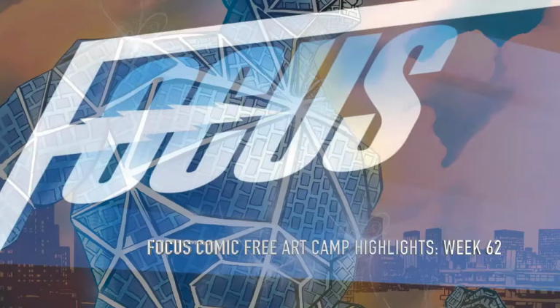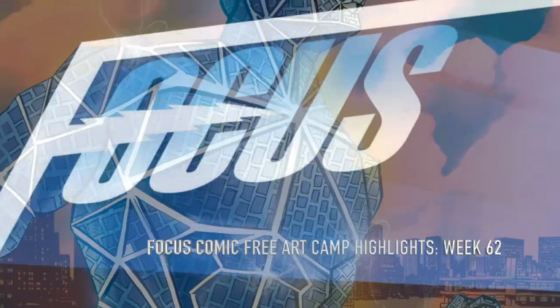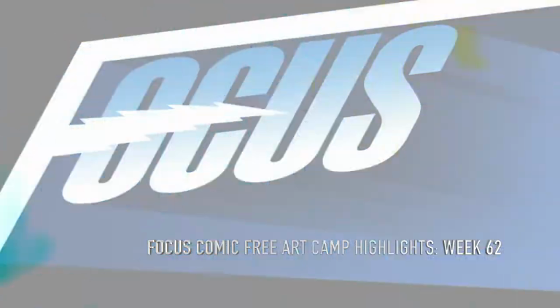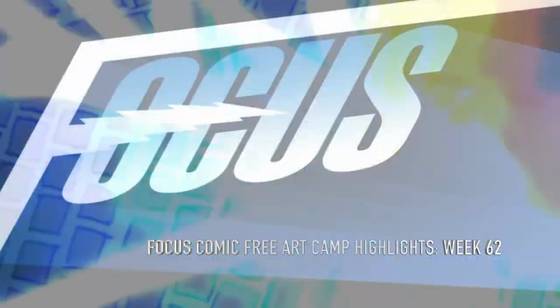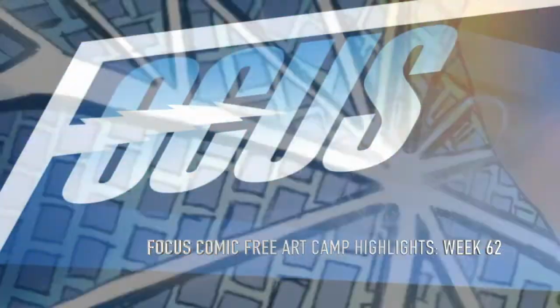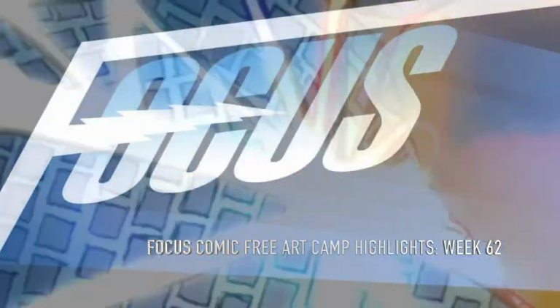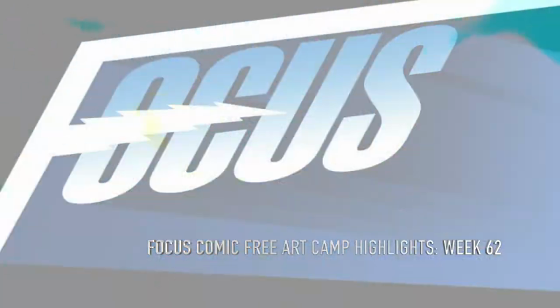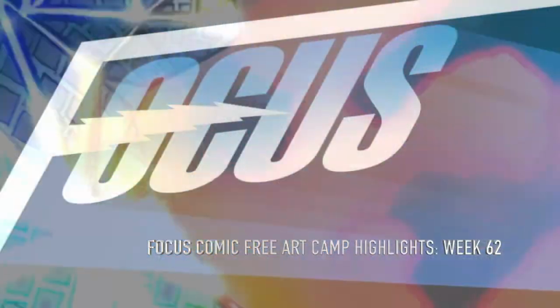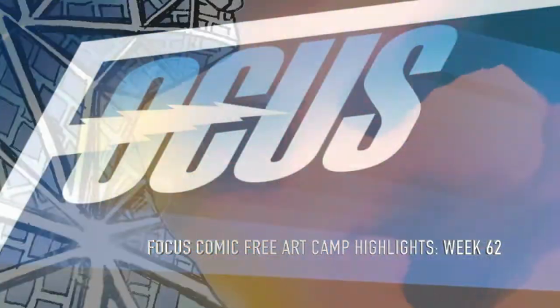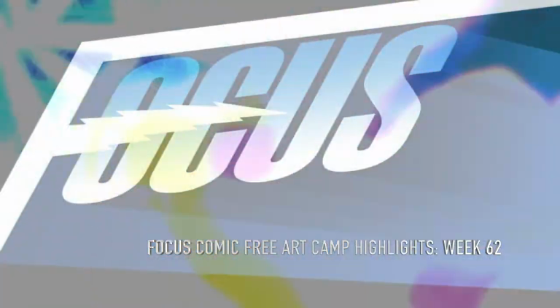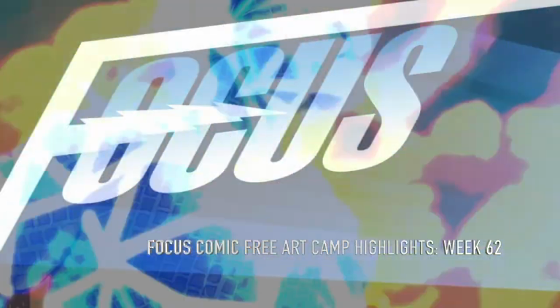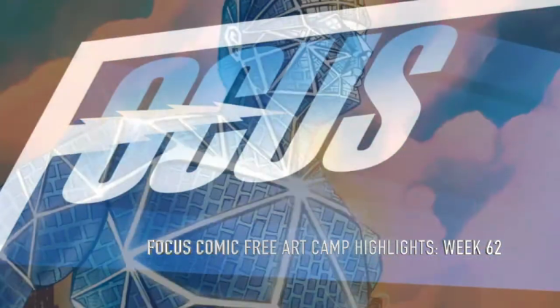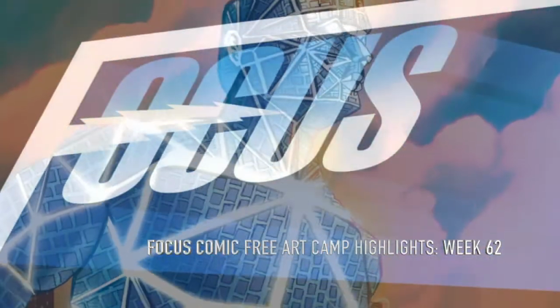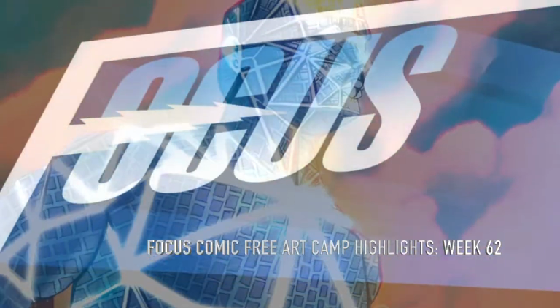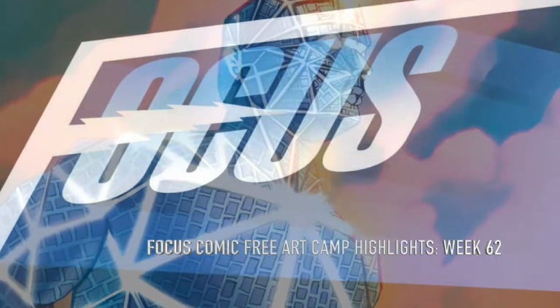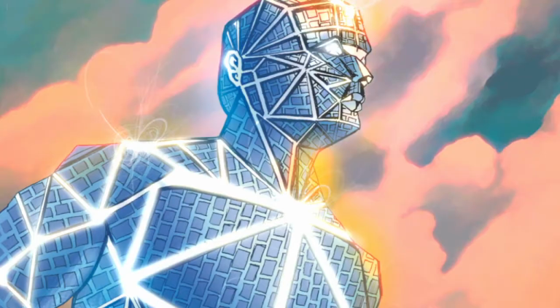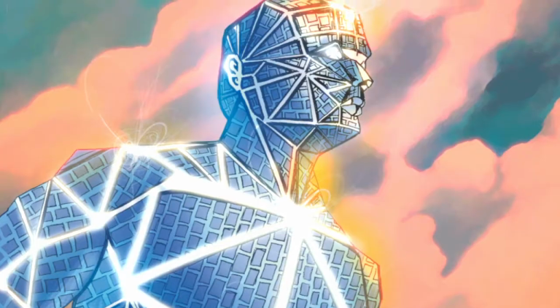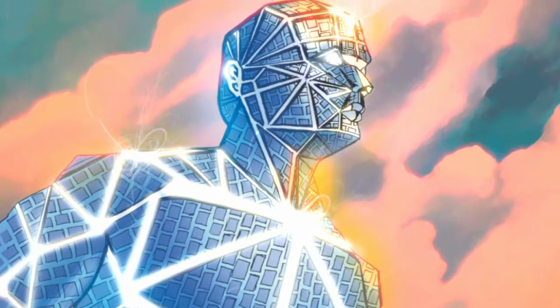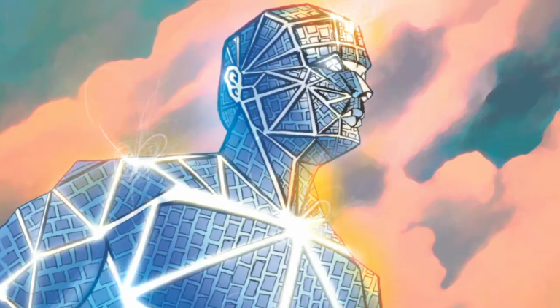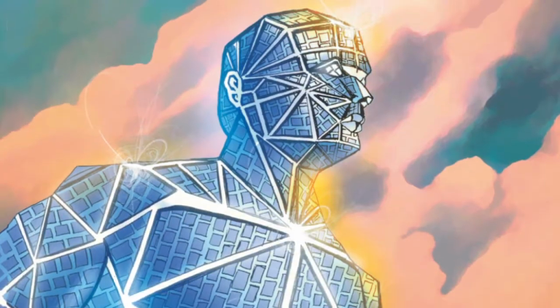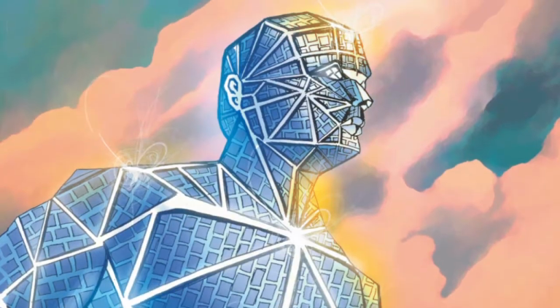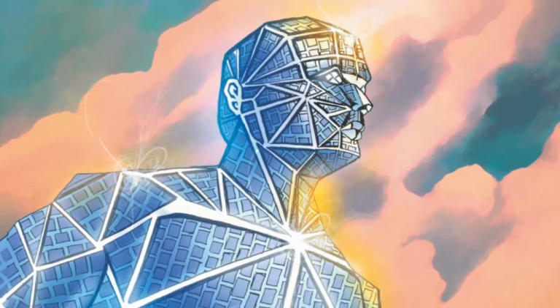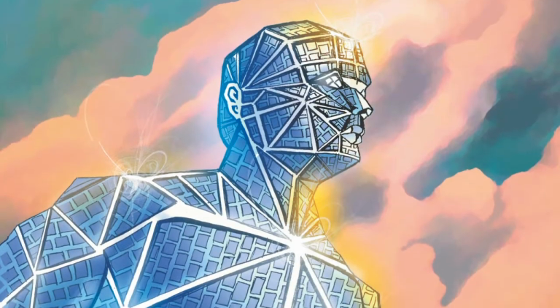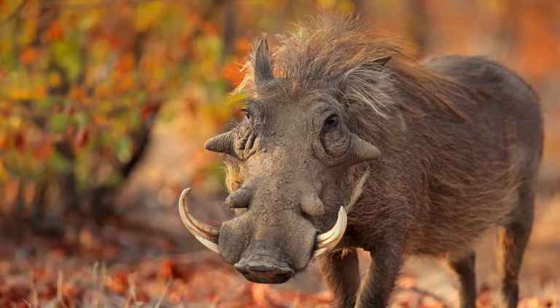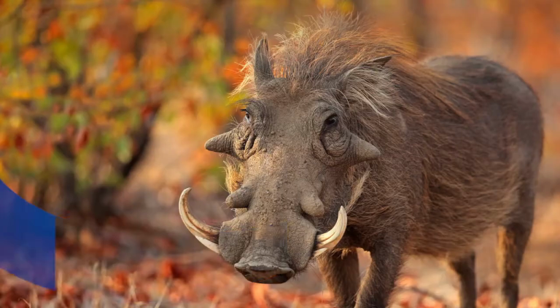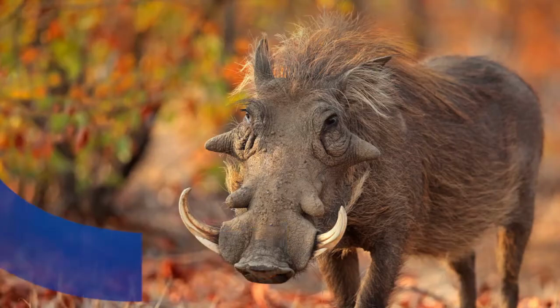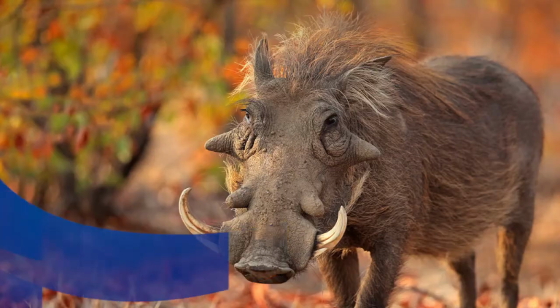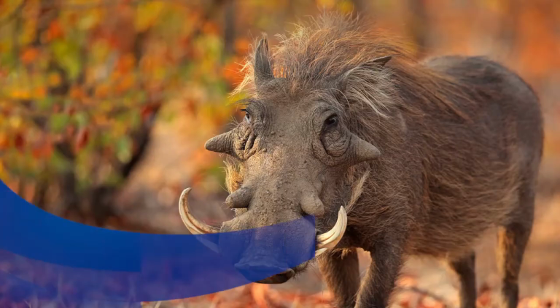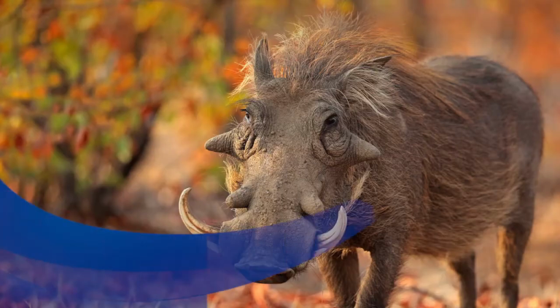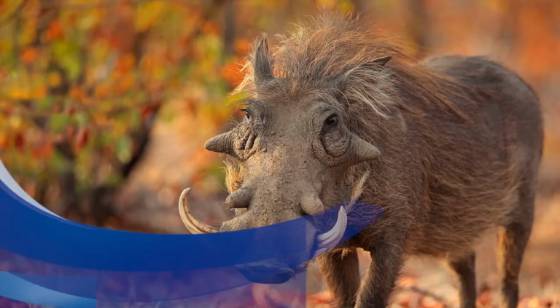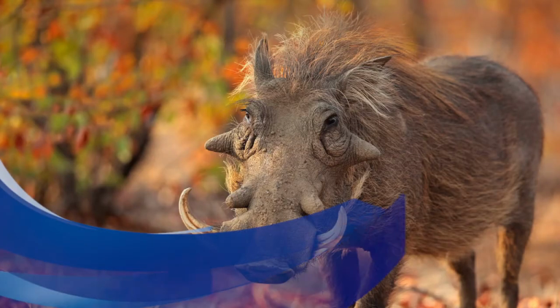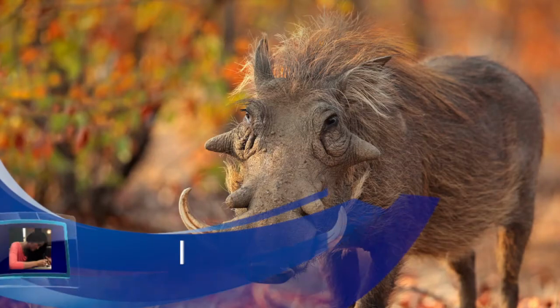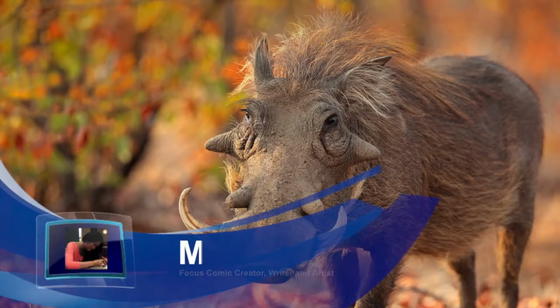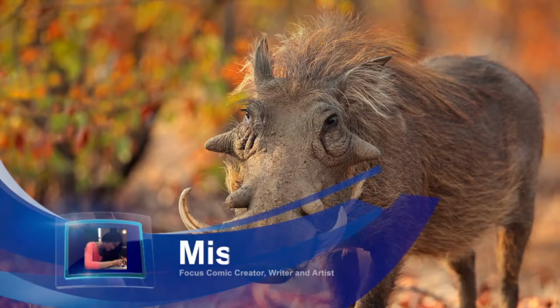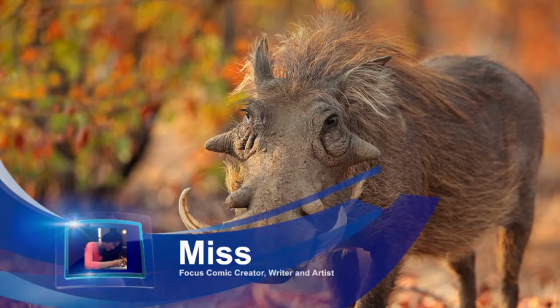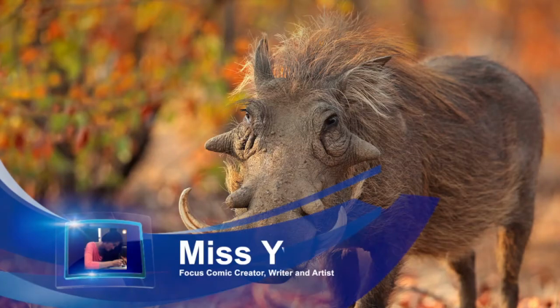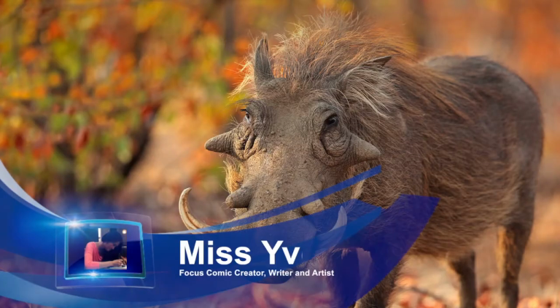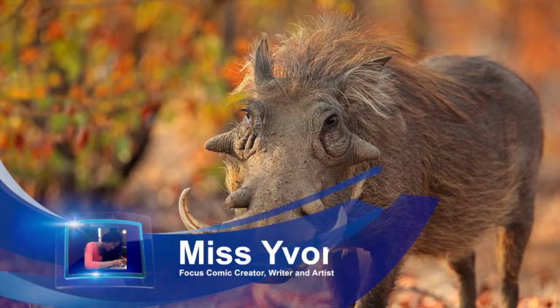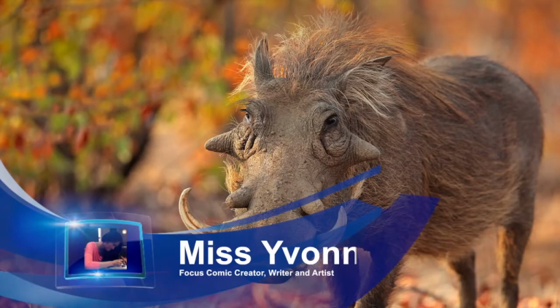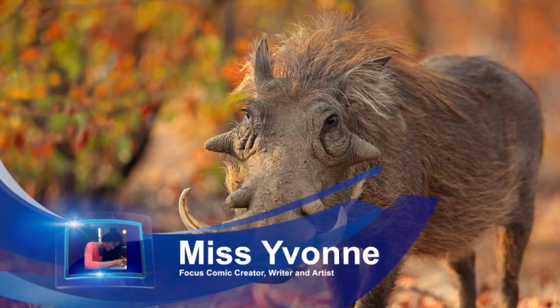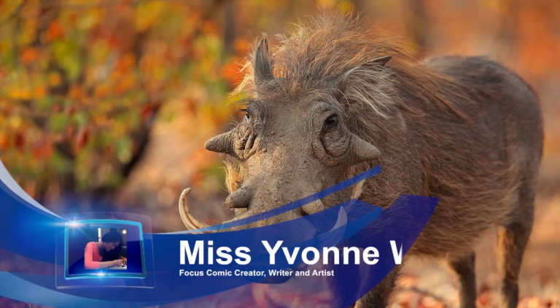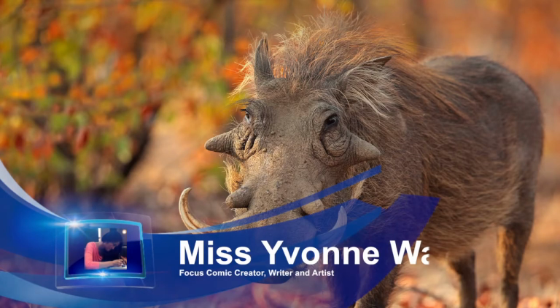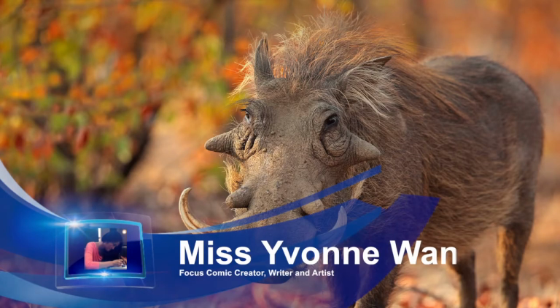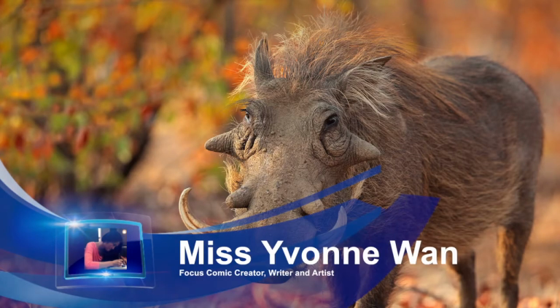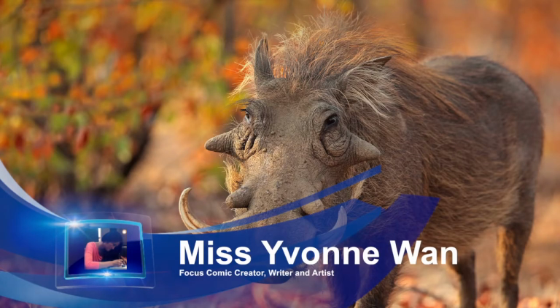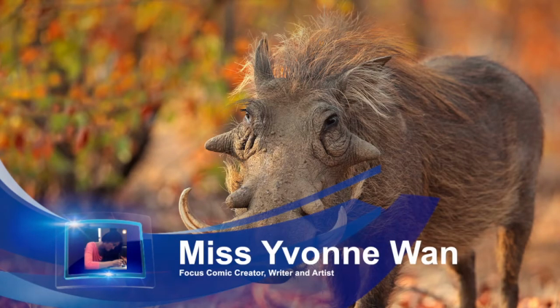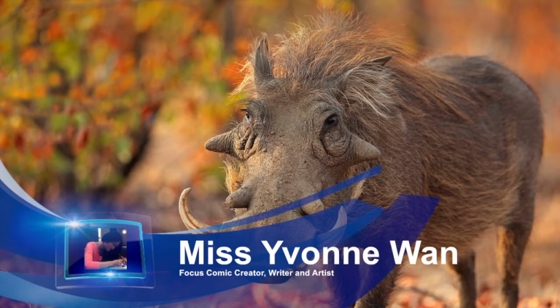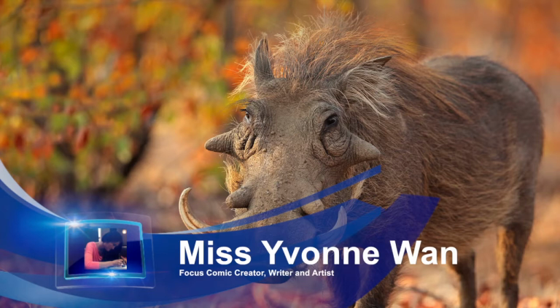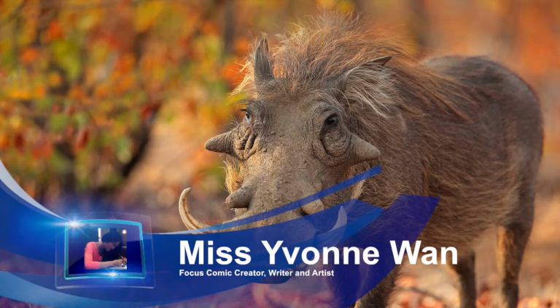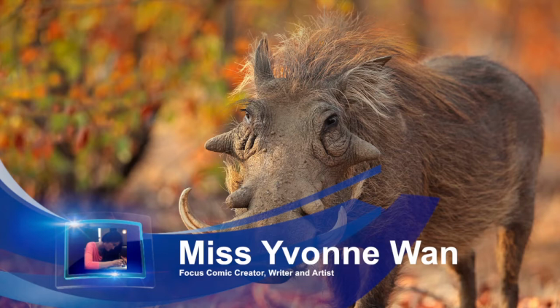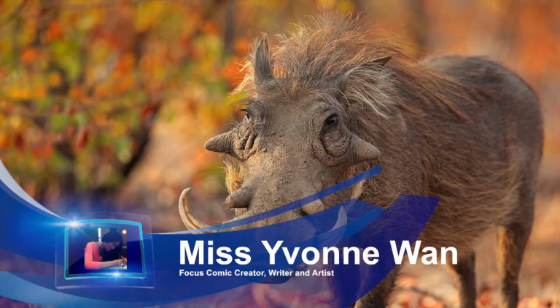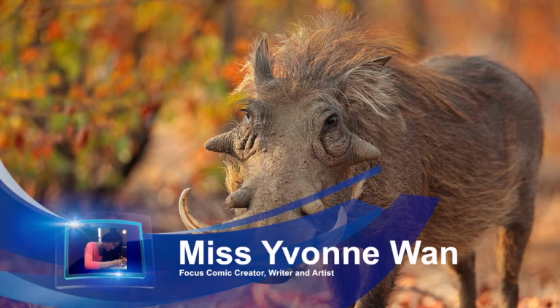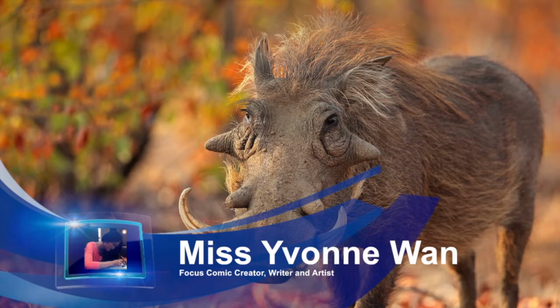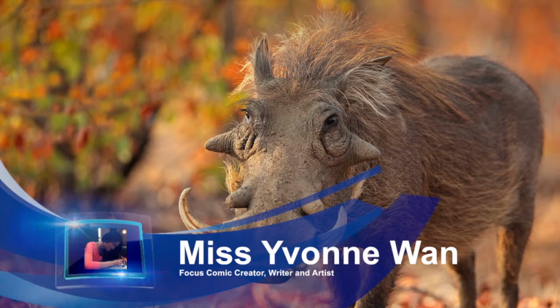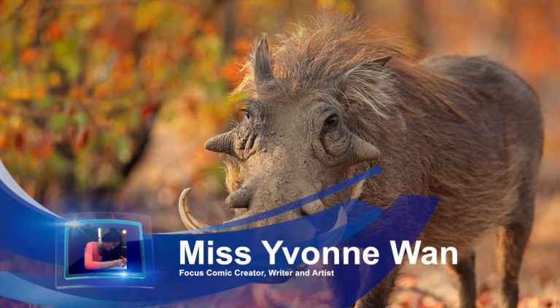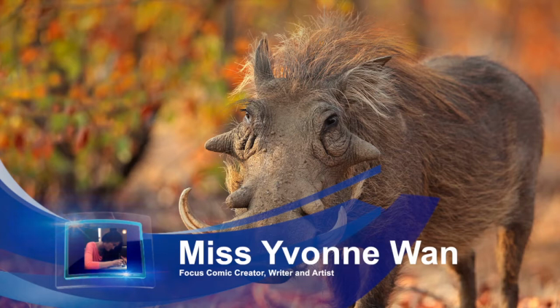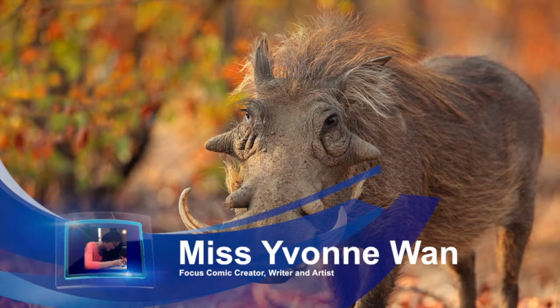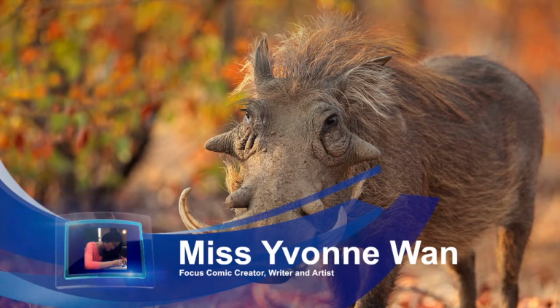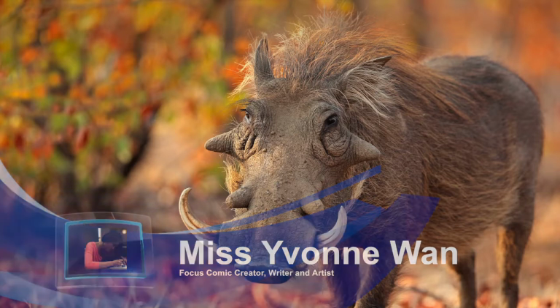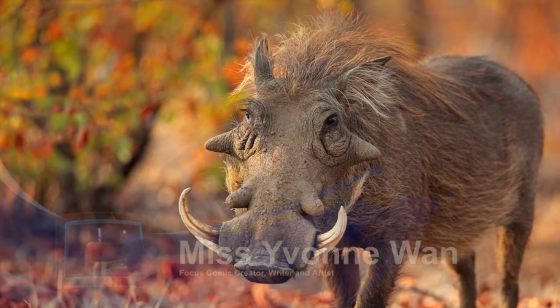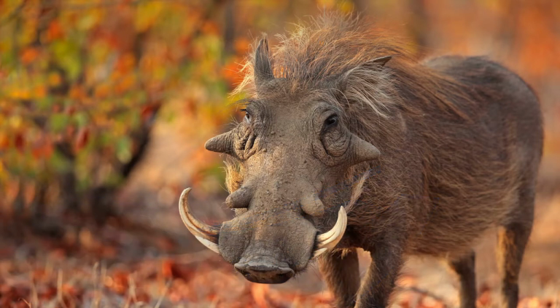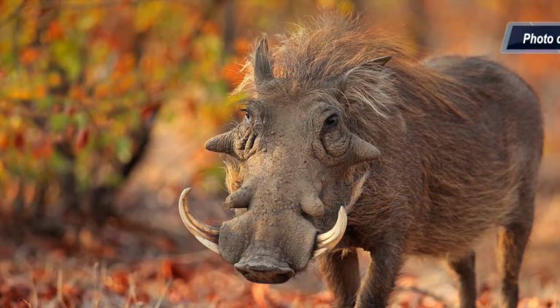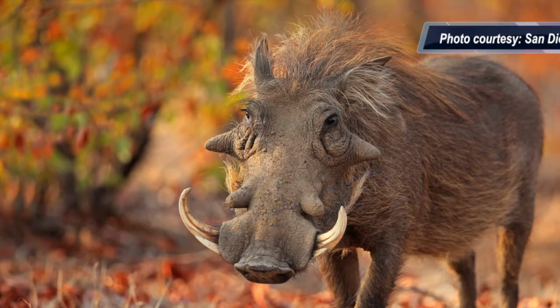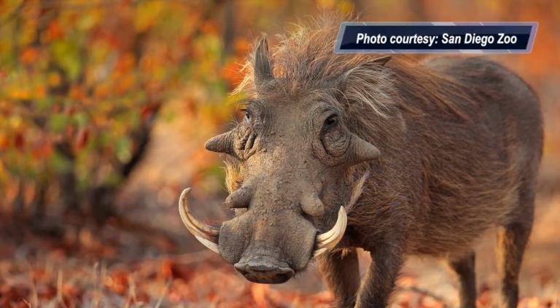Hi, my name is Yvonne Wan. Welcome to my class. Today we are going to learn how to draw a warthog.